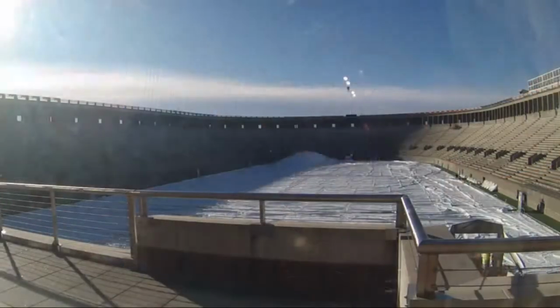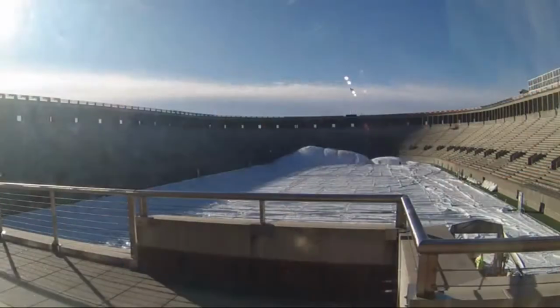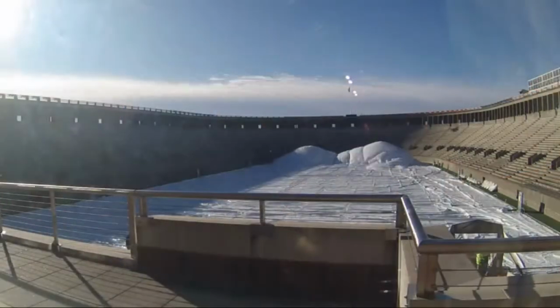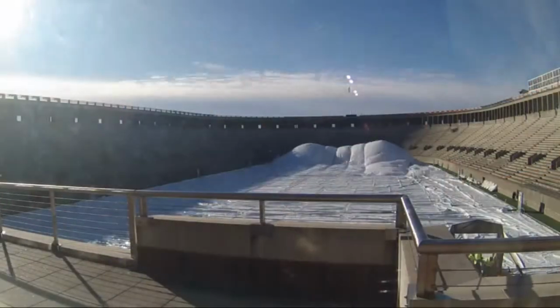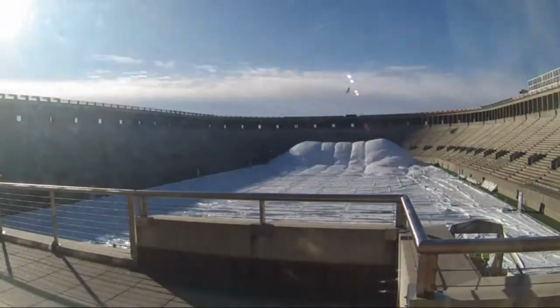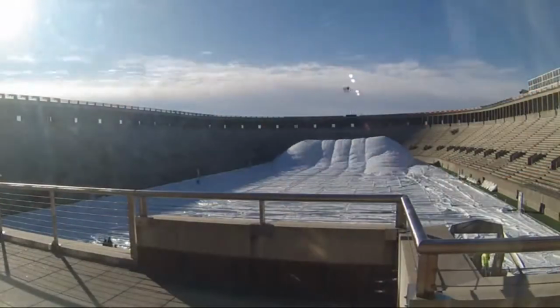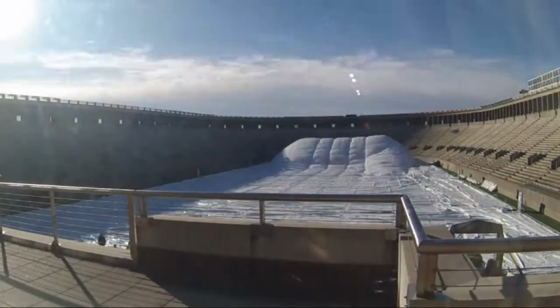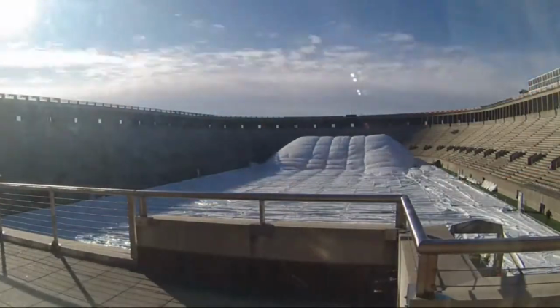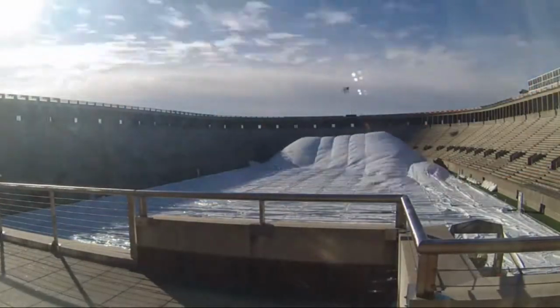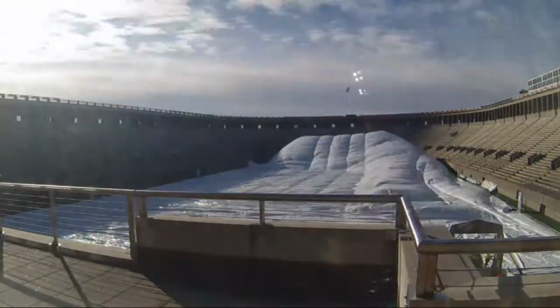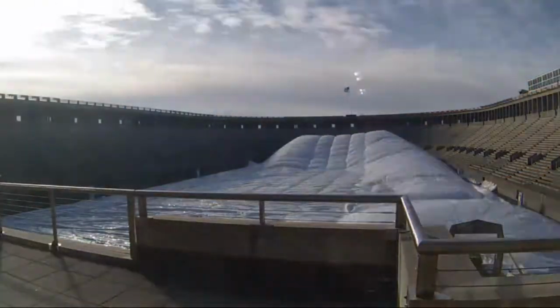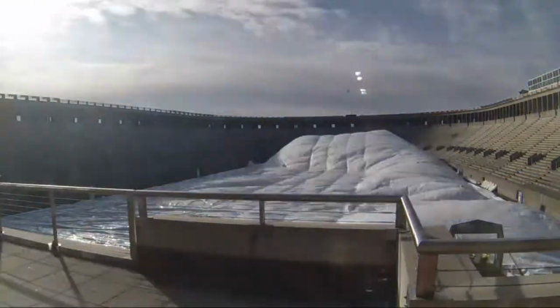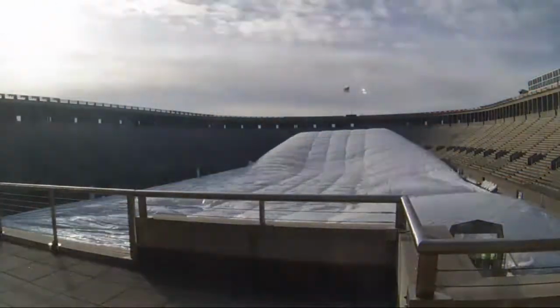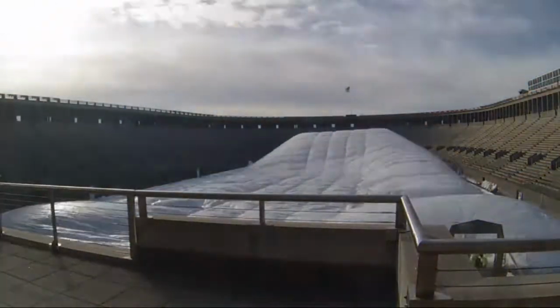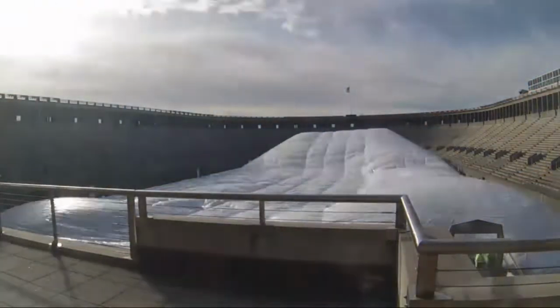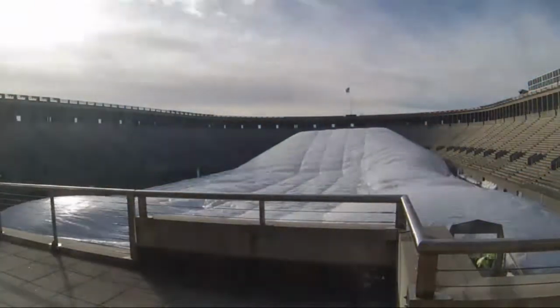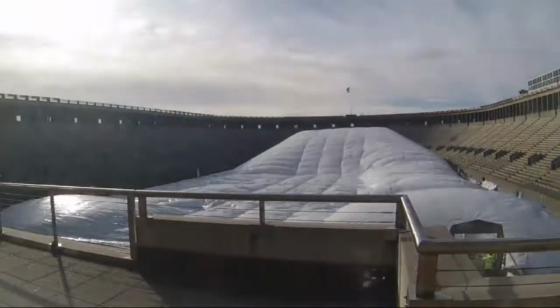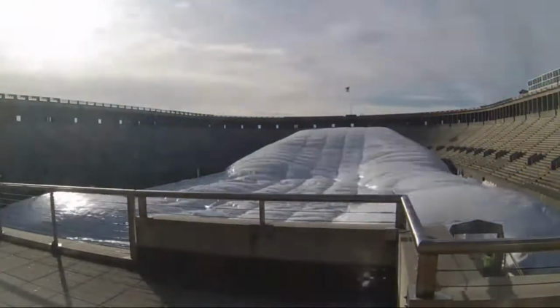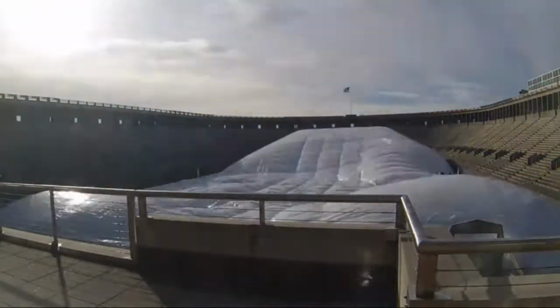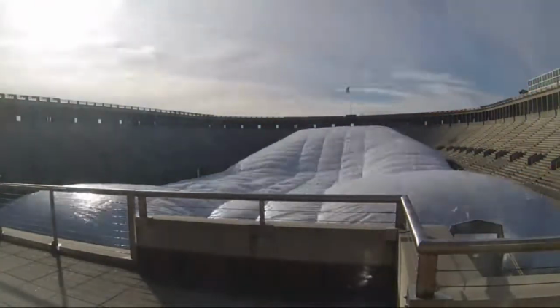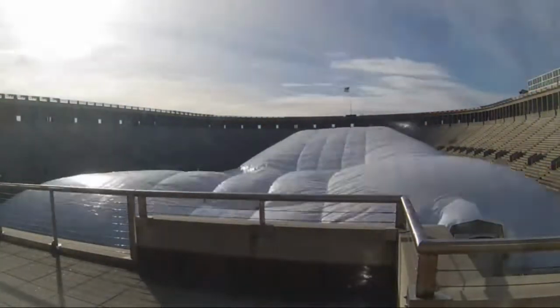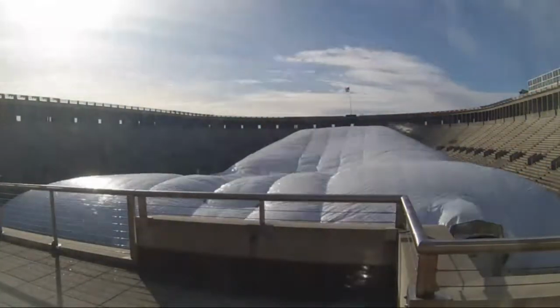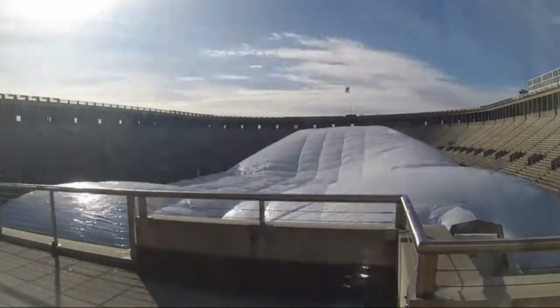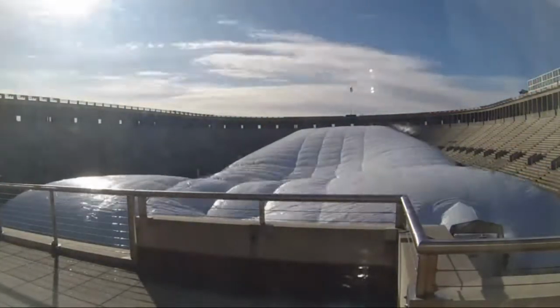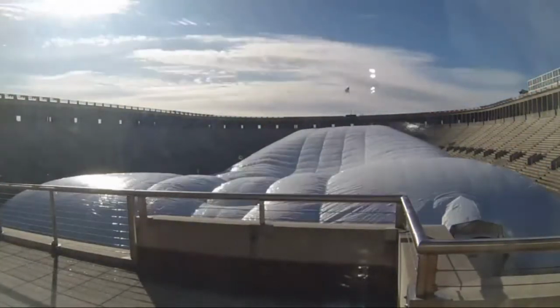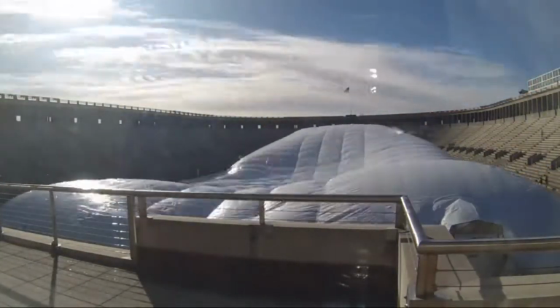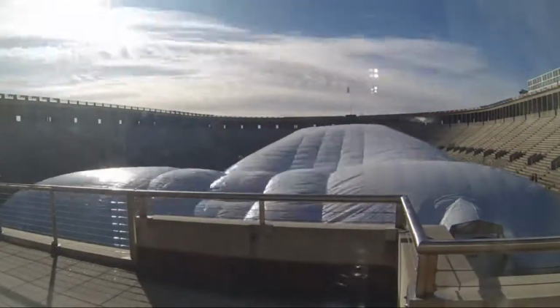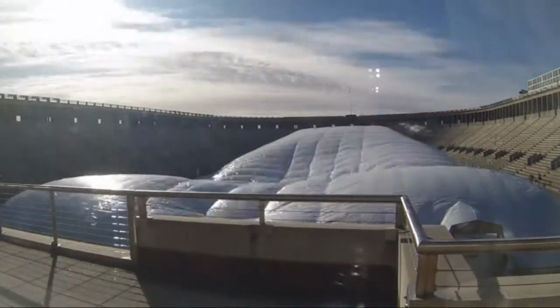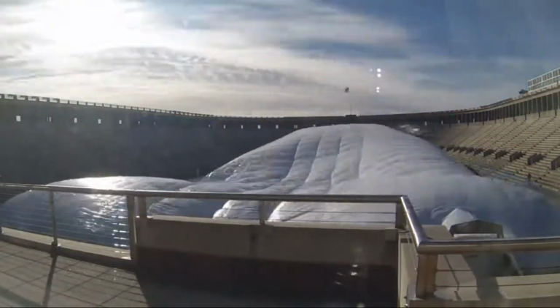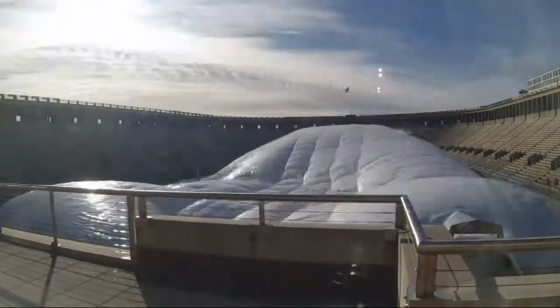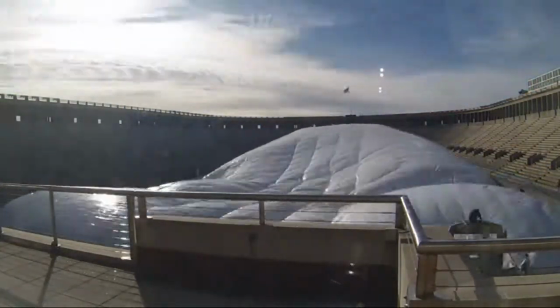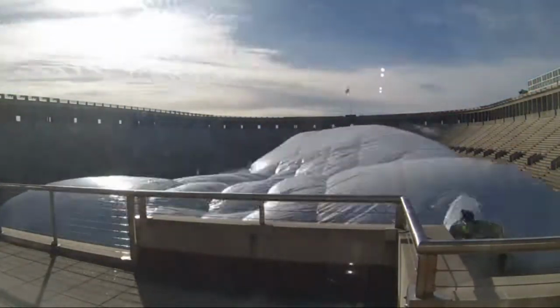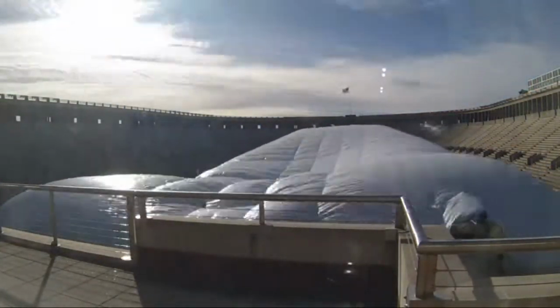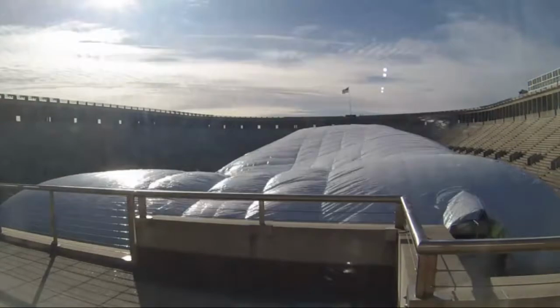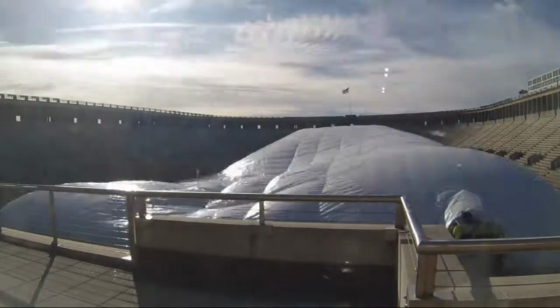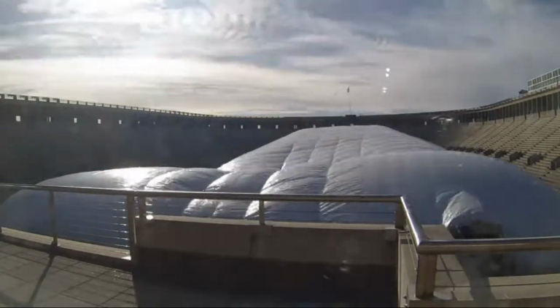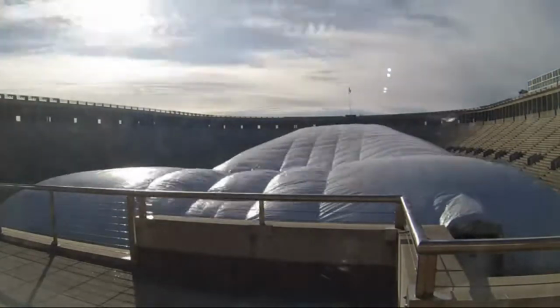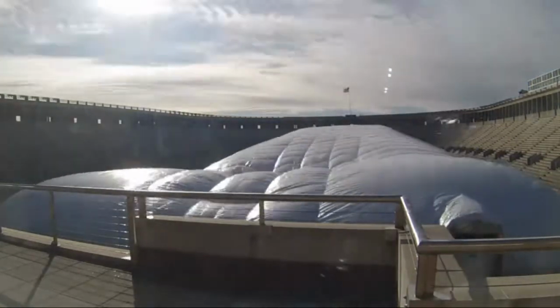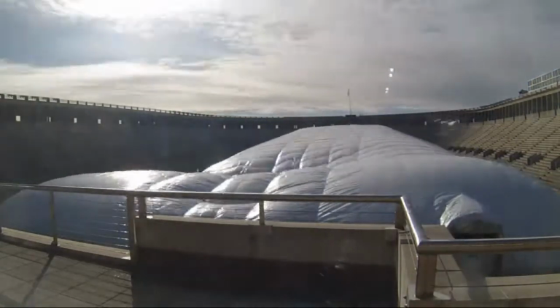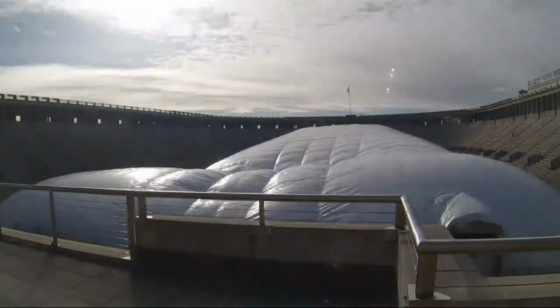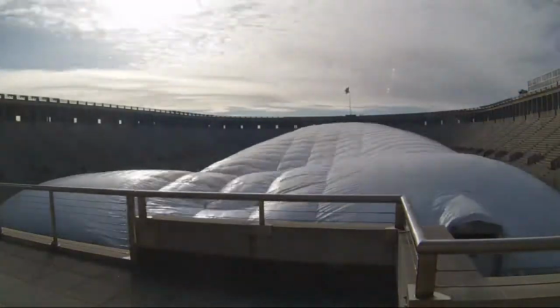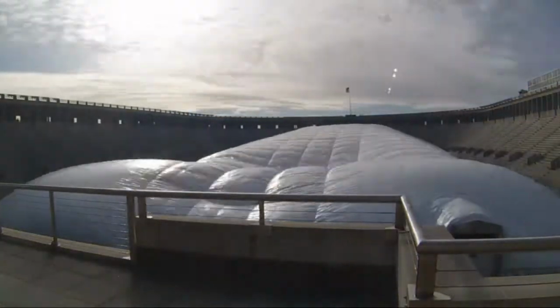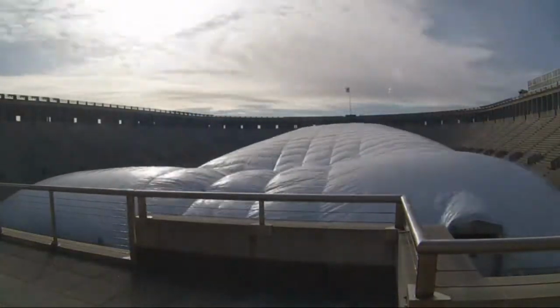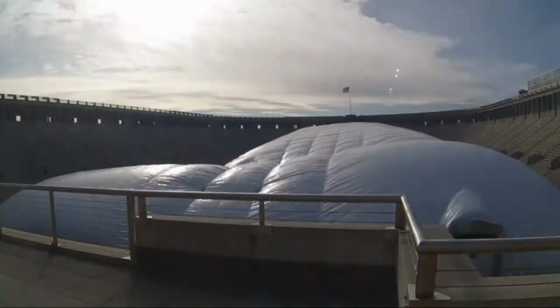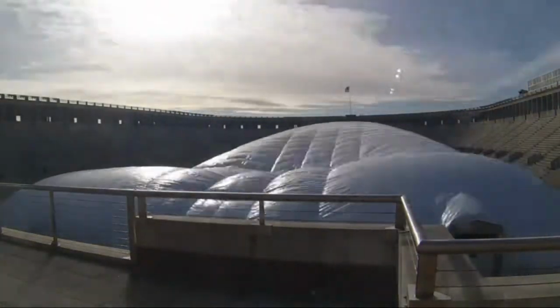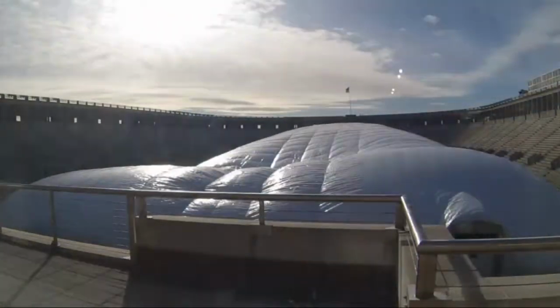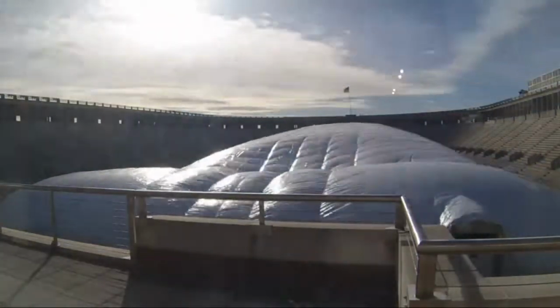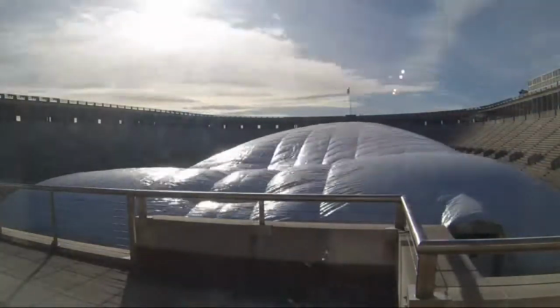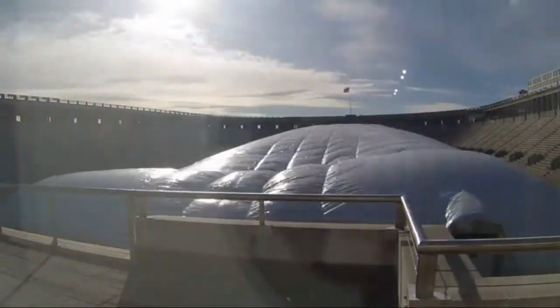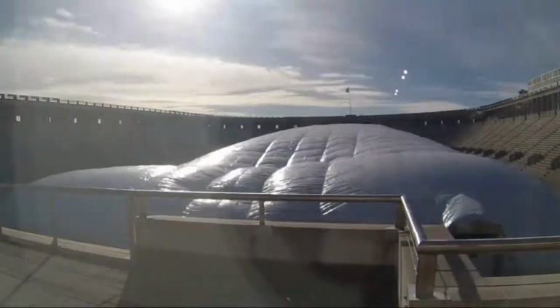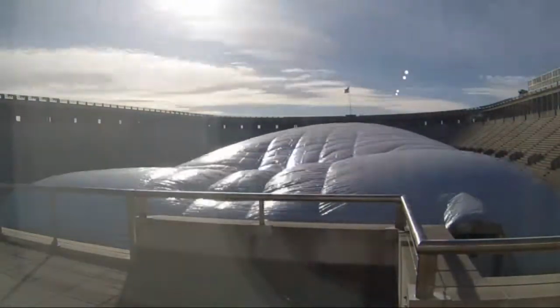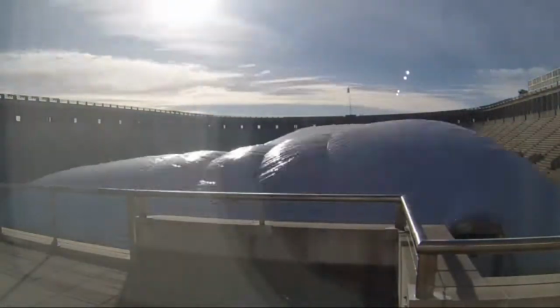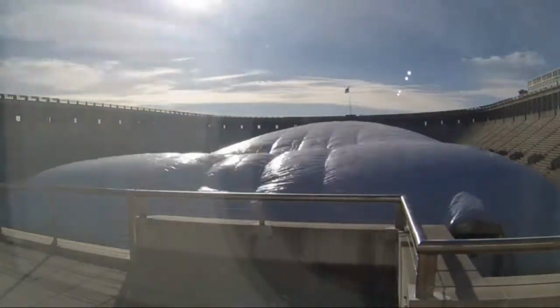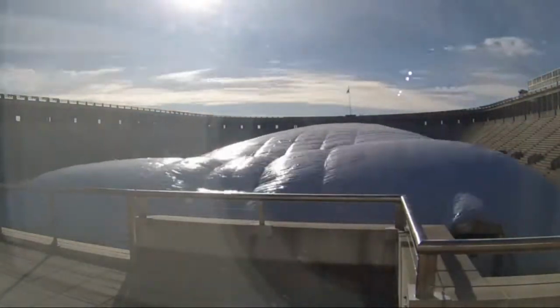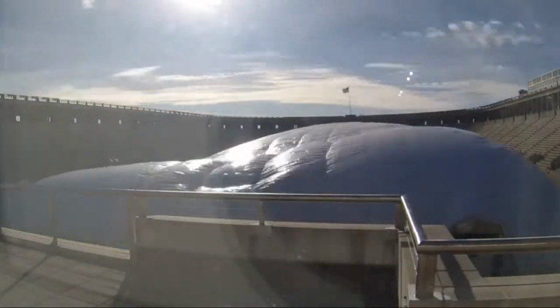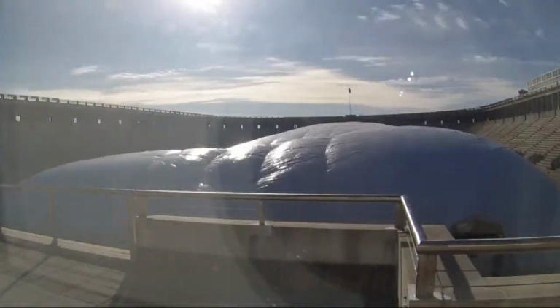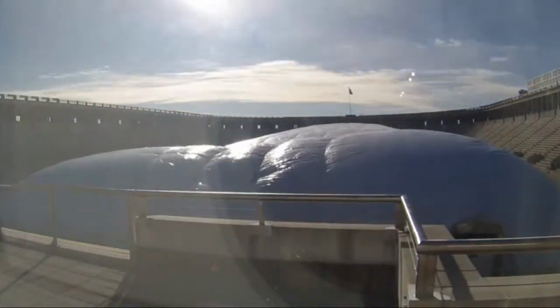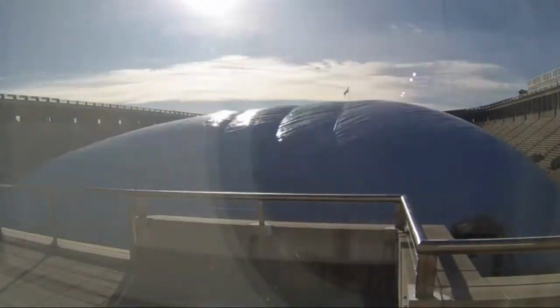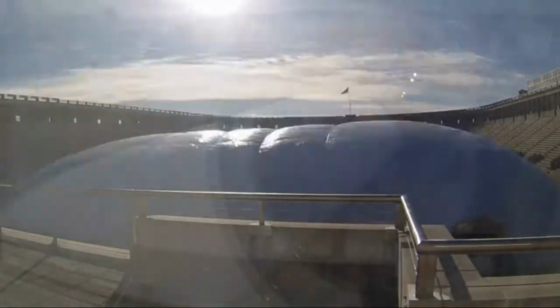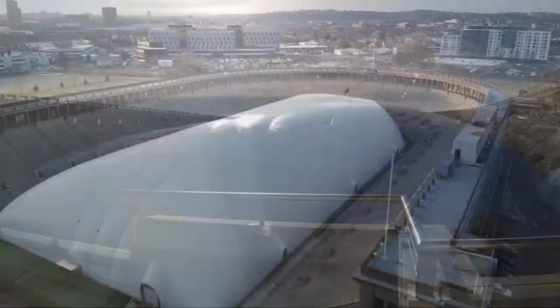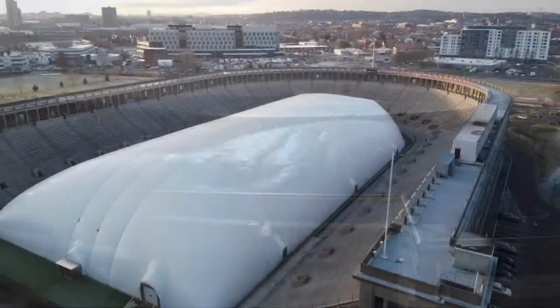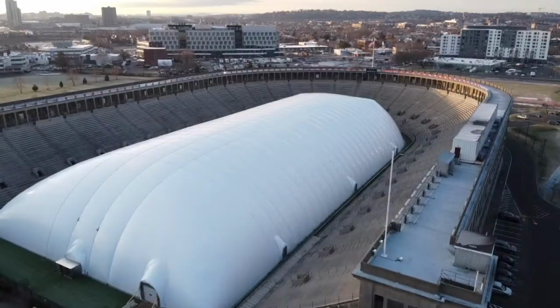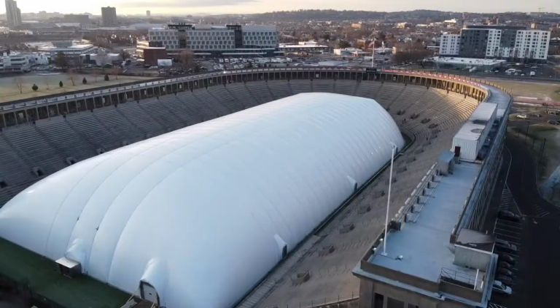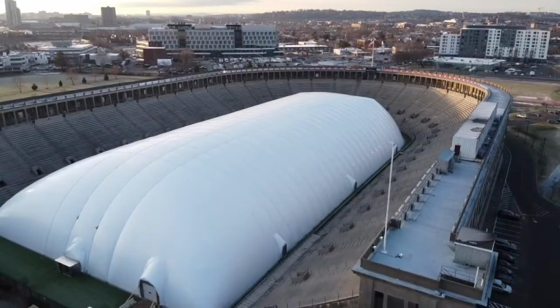In the winter, the Harvard bubble comes to life inside Harvard Stadium, allowing for climate-controlled indoor practice space.